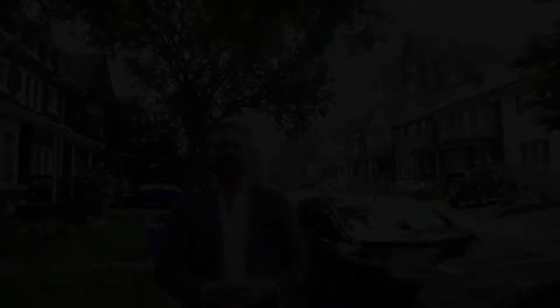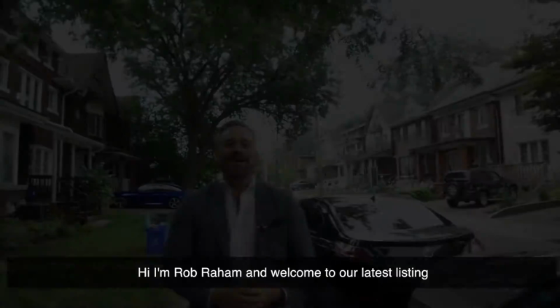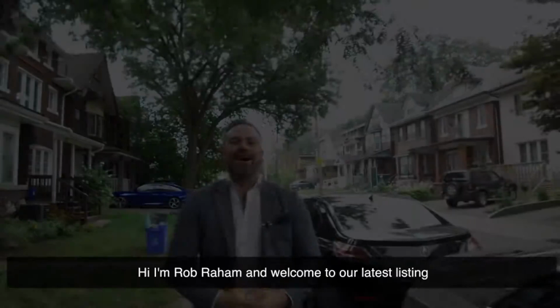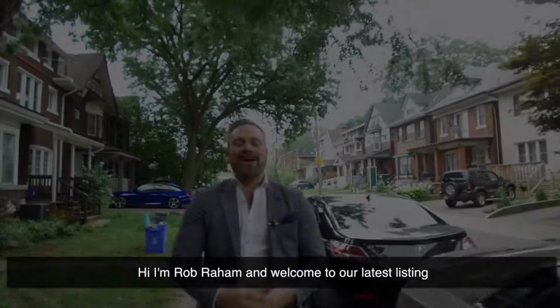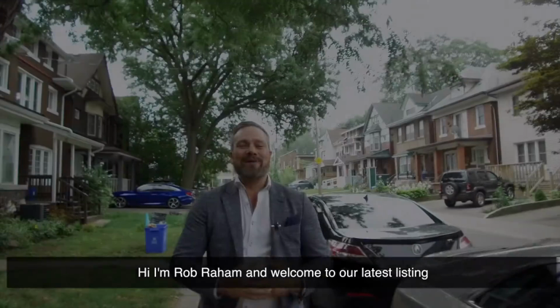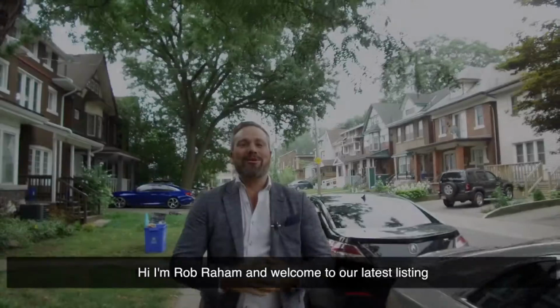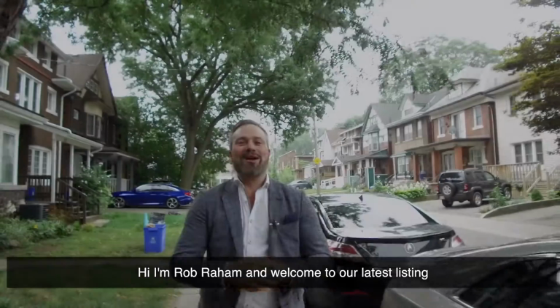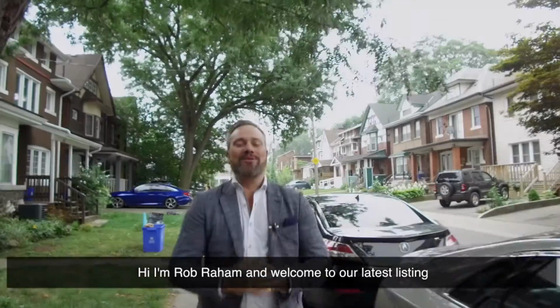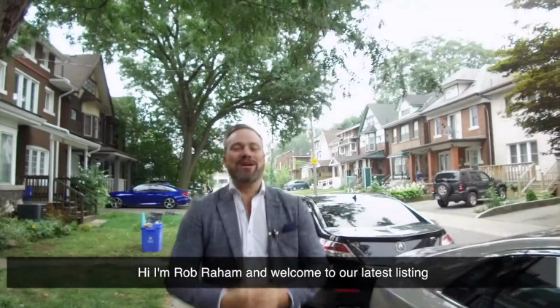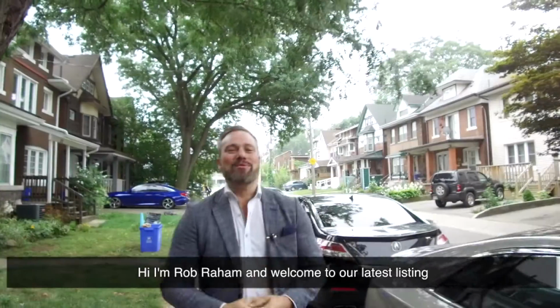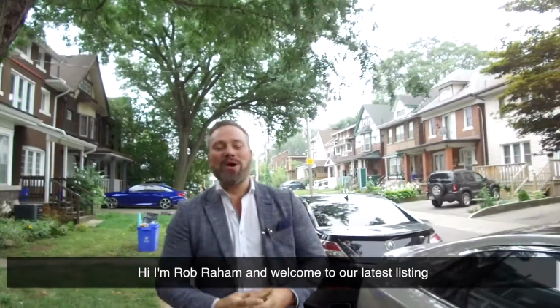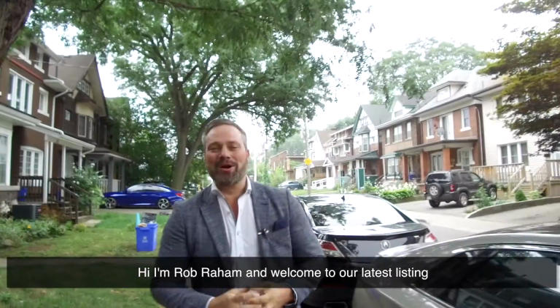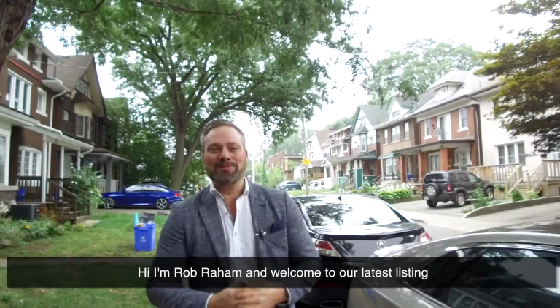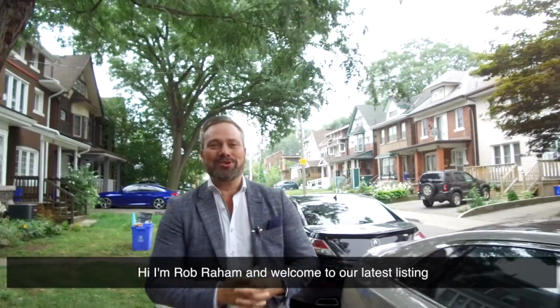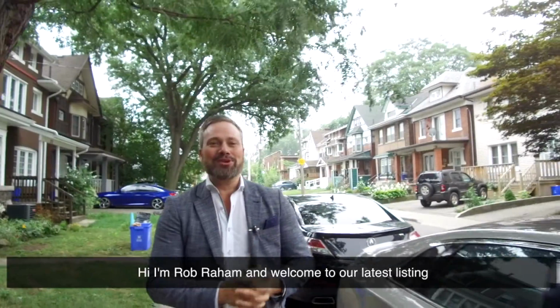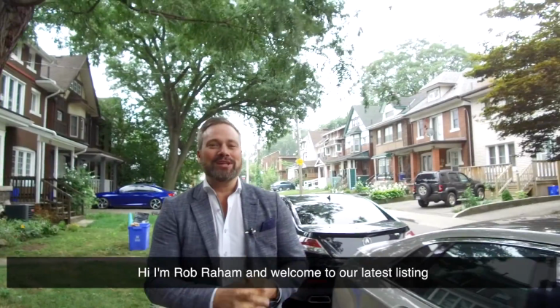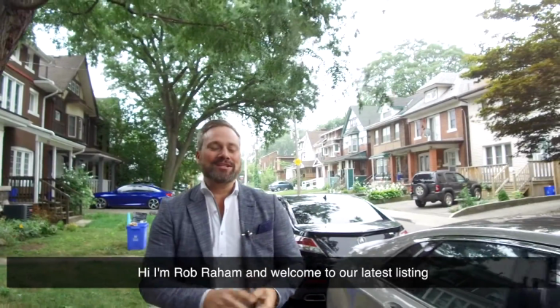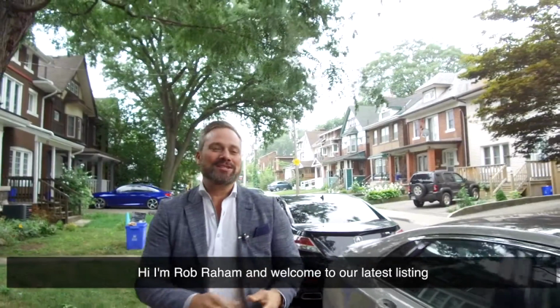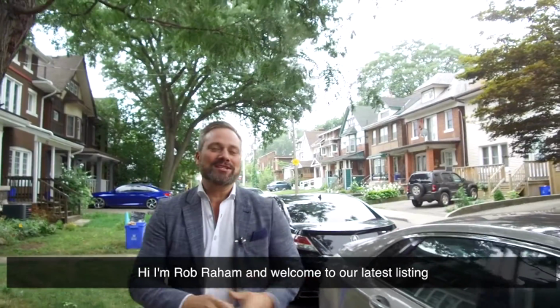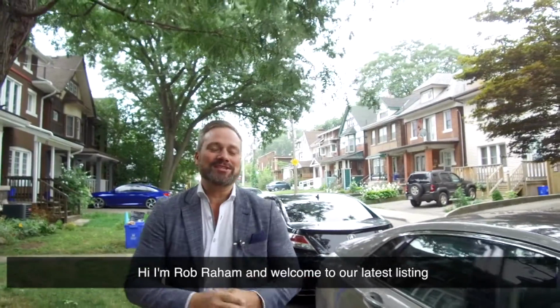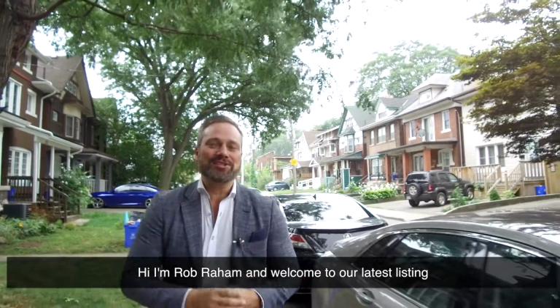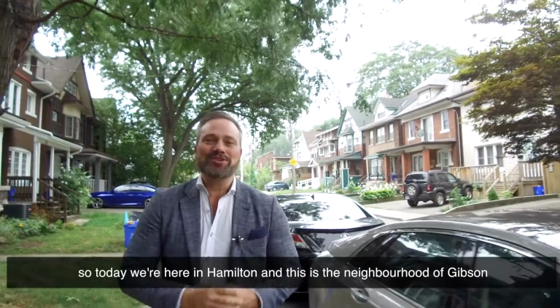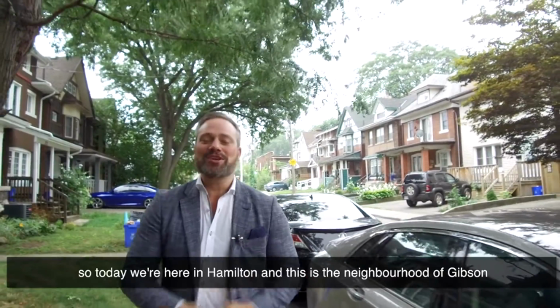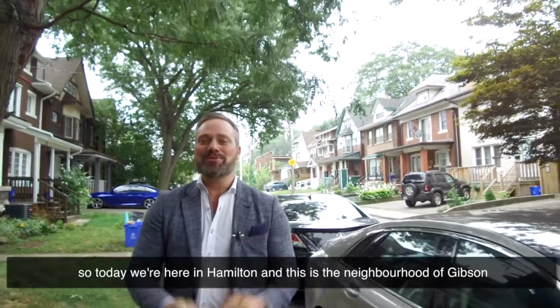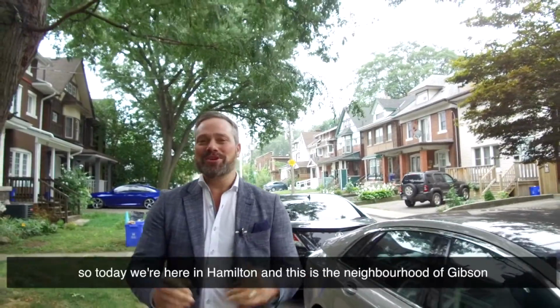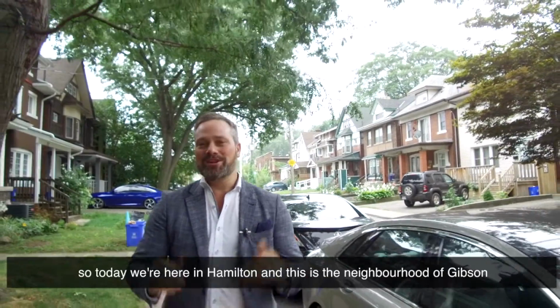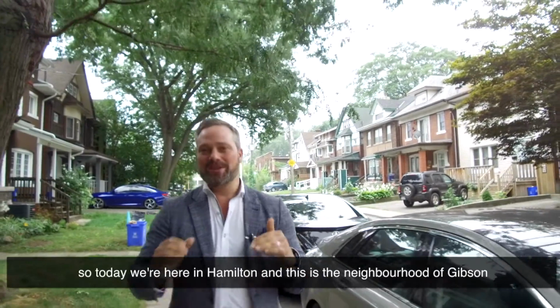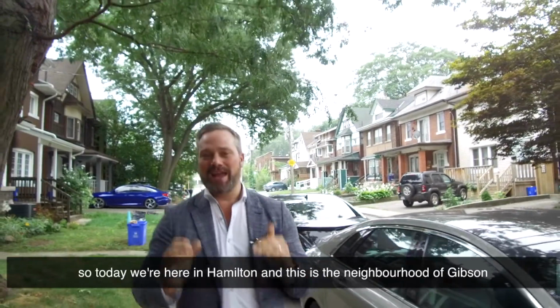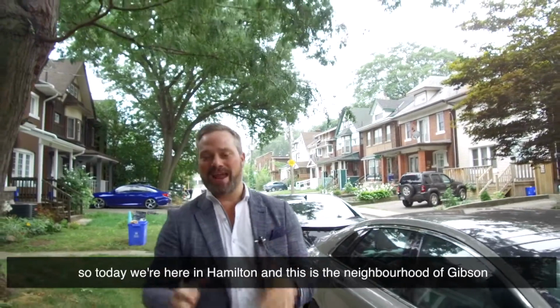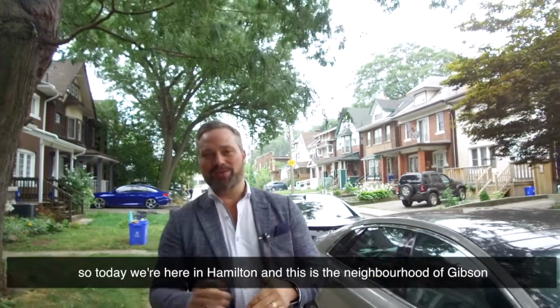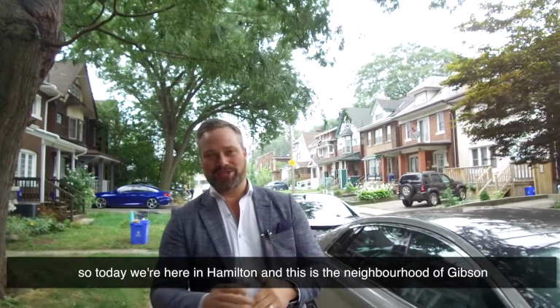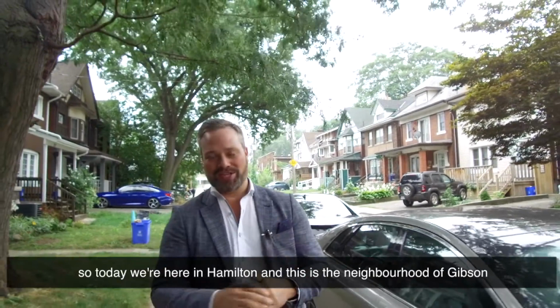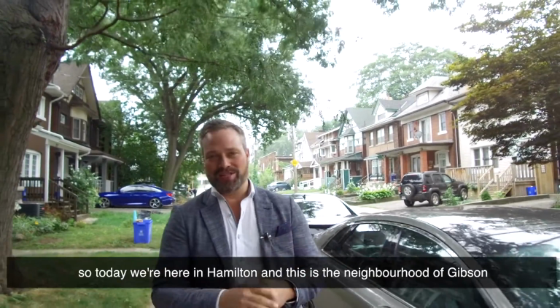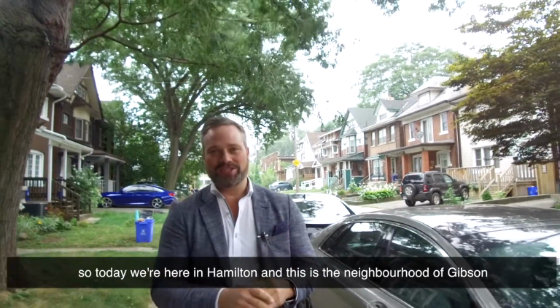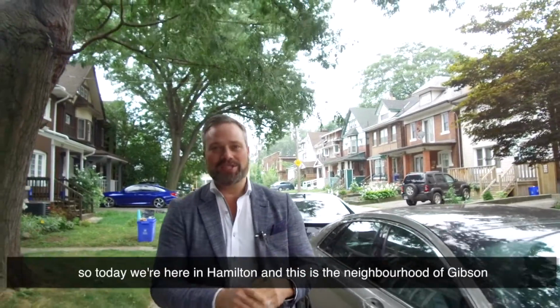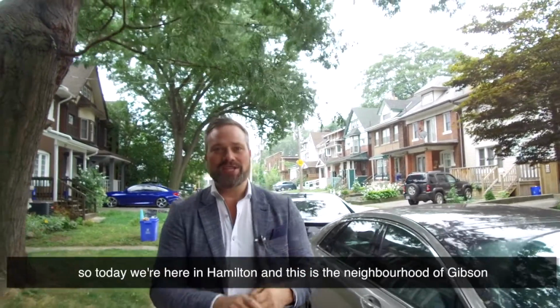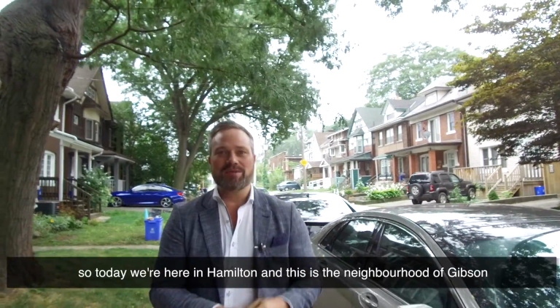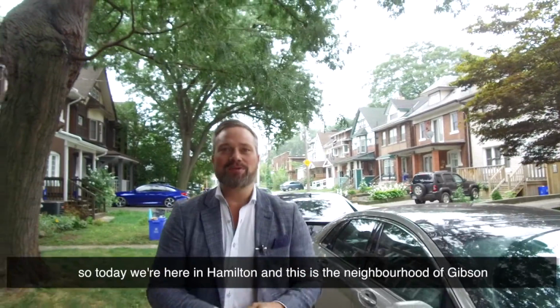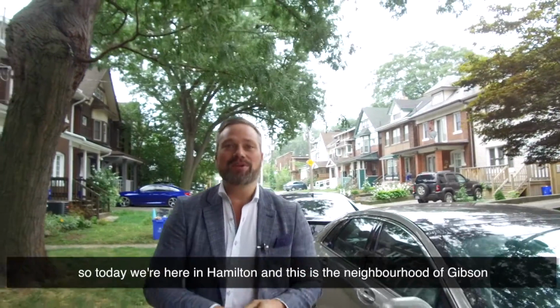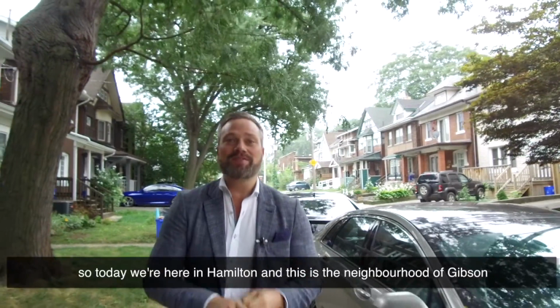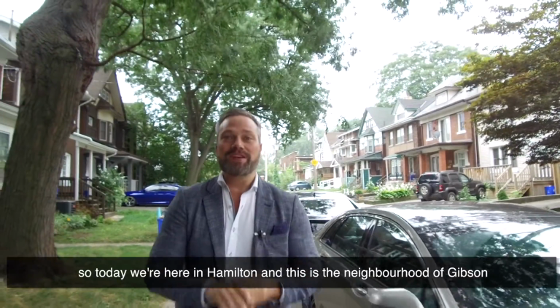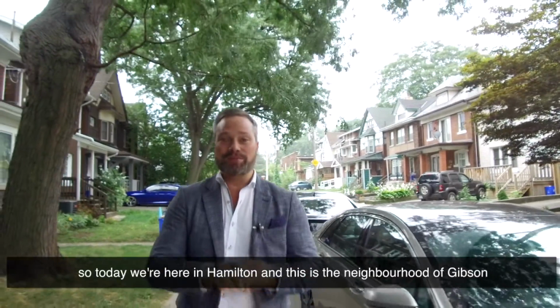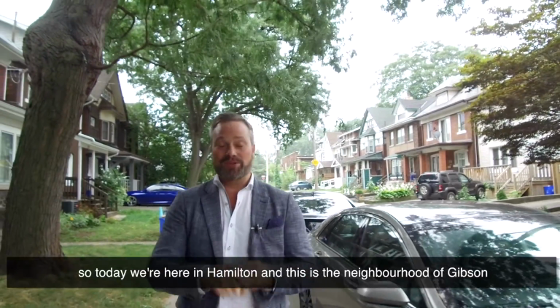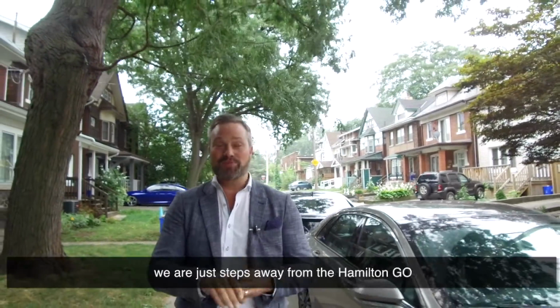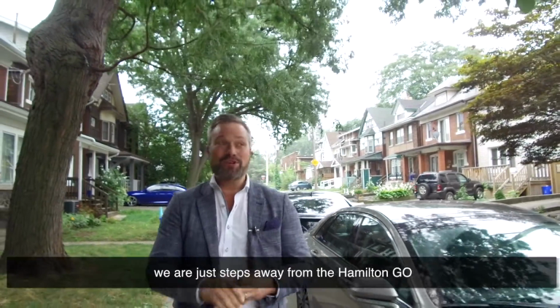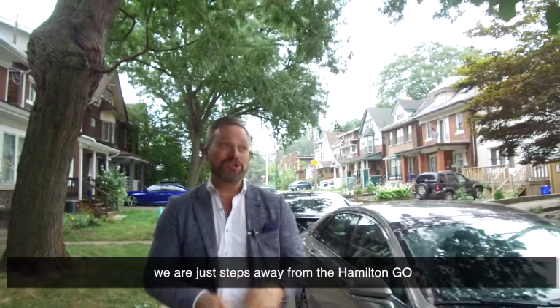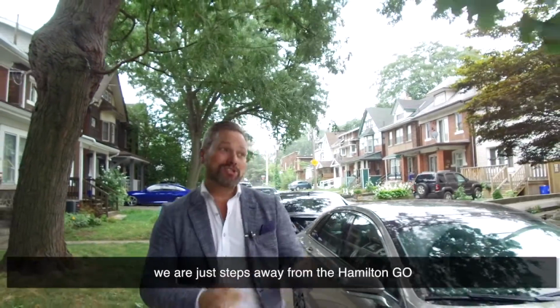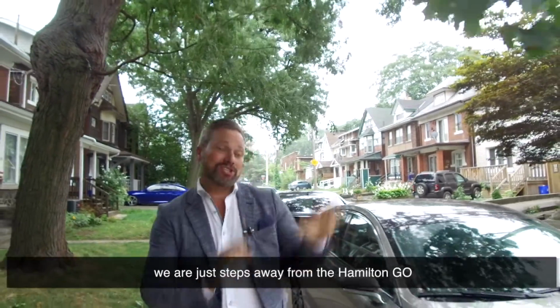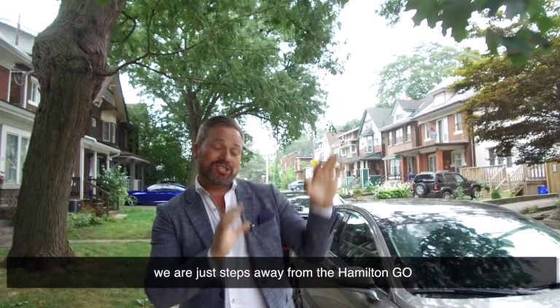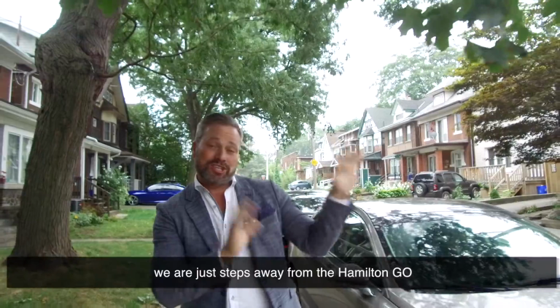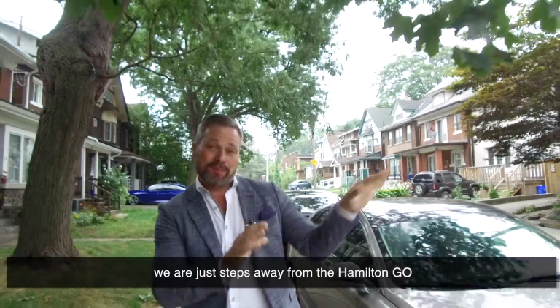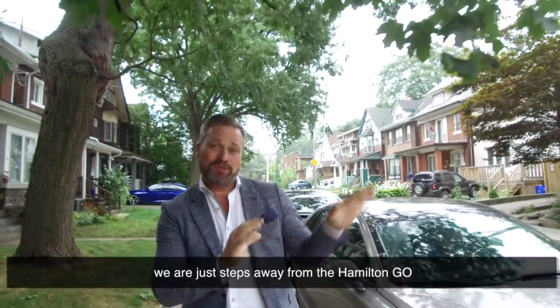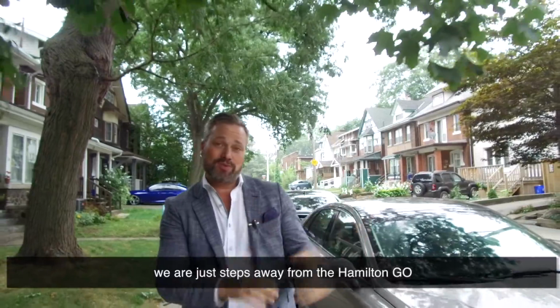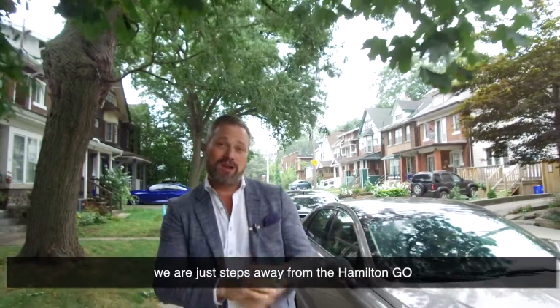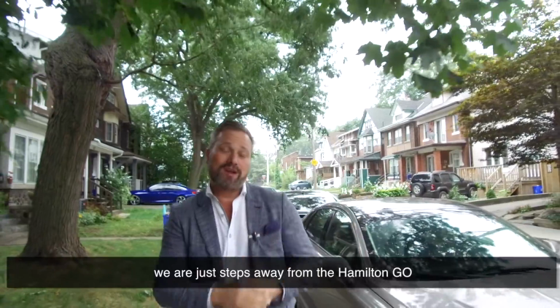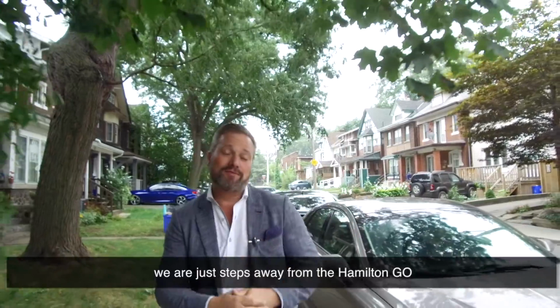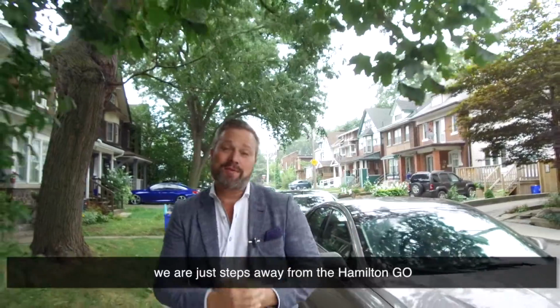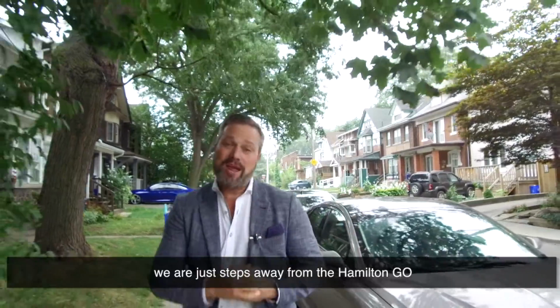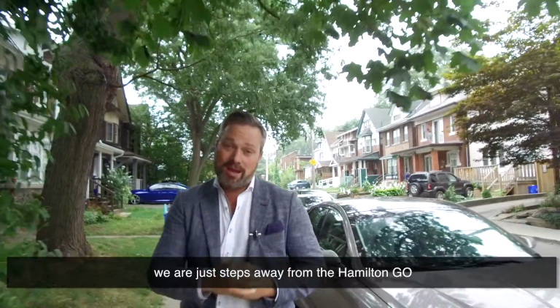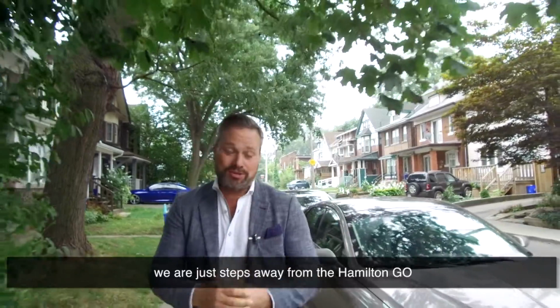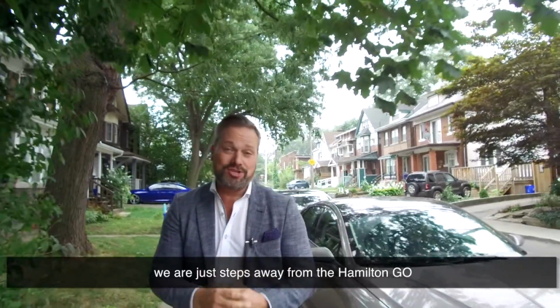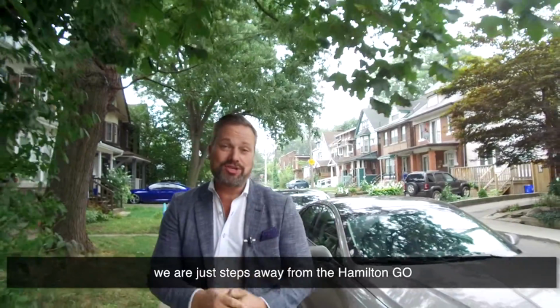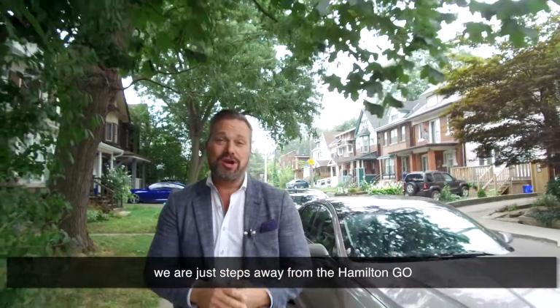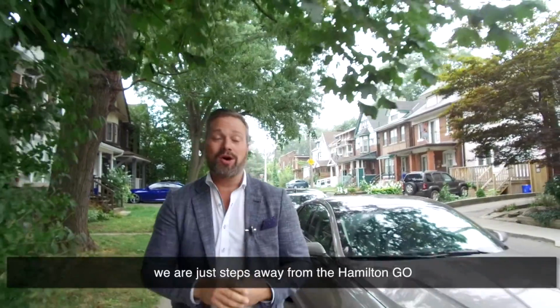Hi, I'm Rob Ram and welcome to our latest listing. Today we're here in Hamilton, in the neighborhood of Gibson. We are just steps away from the Hamilton GO.